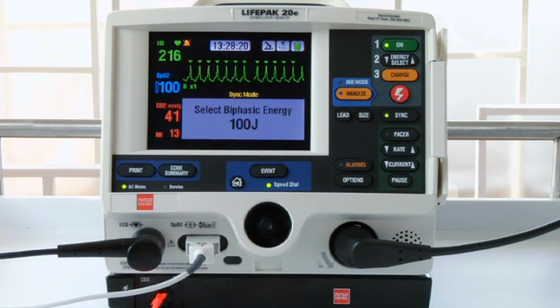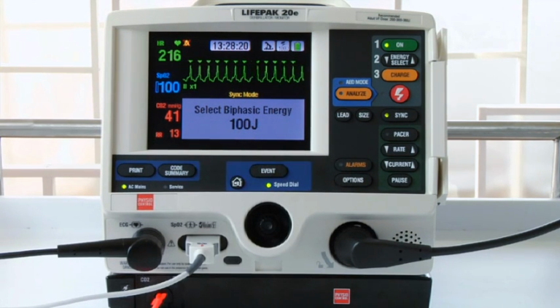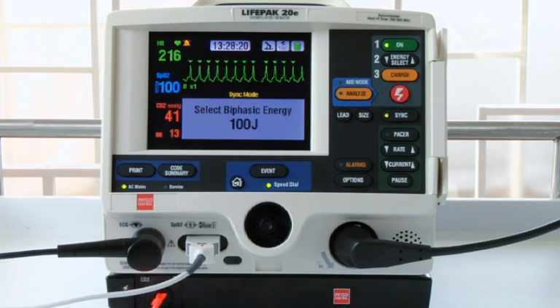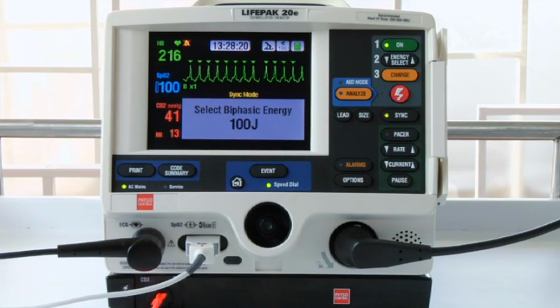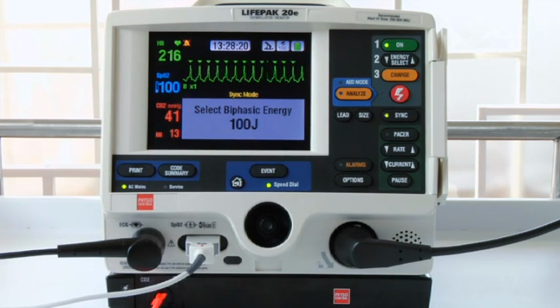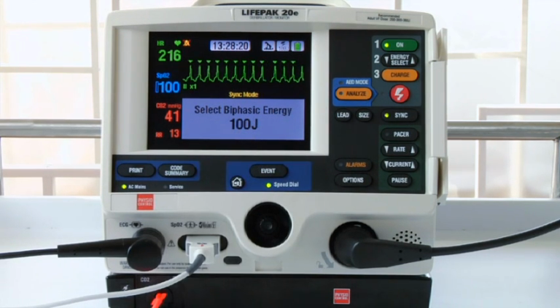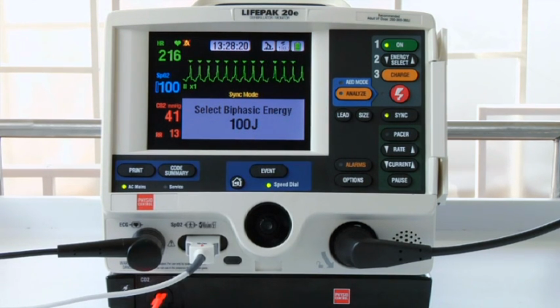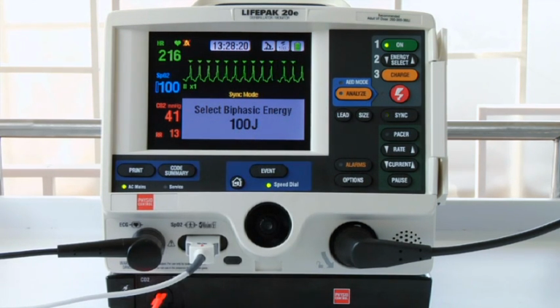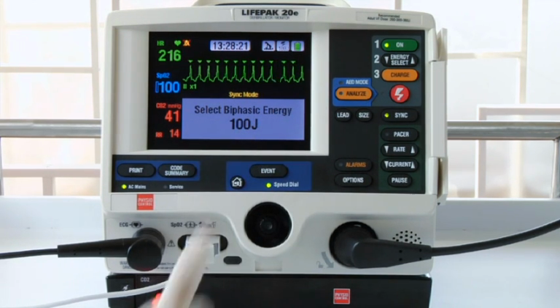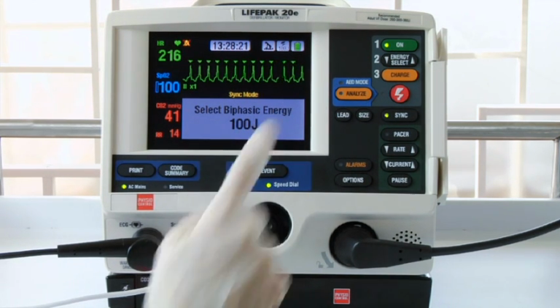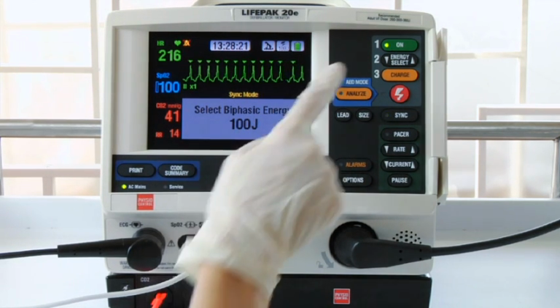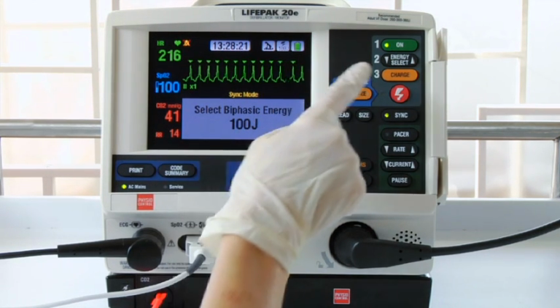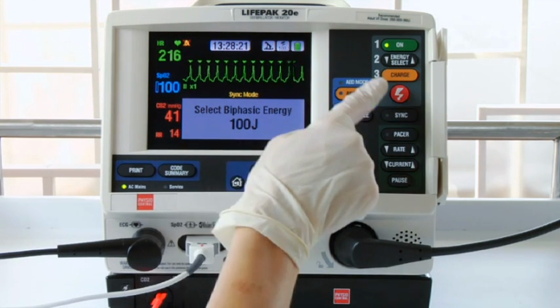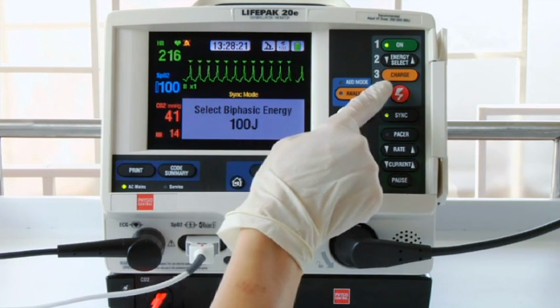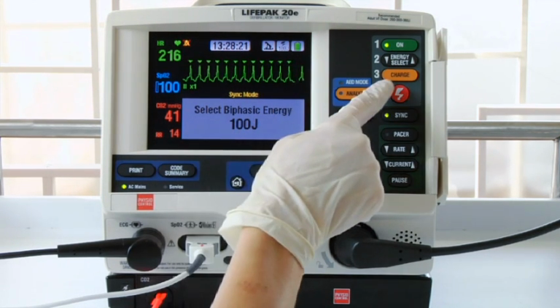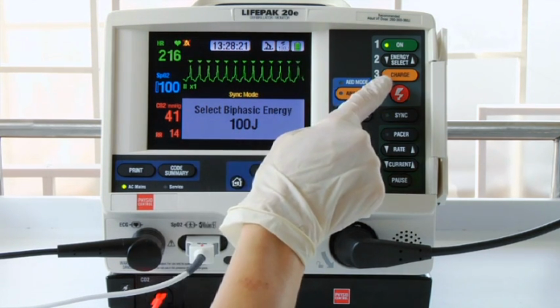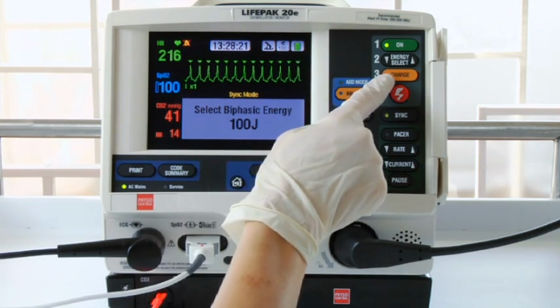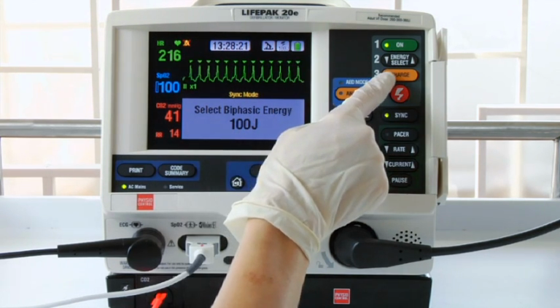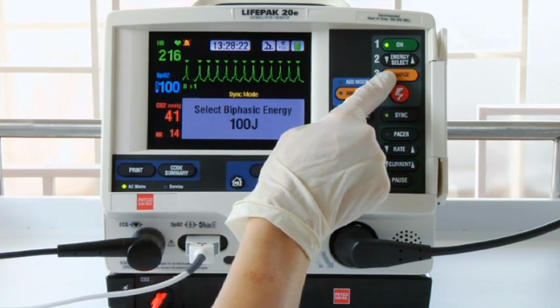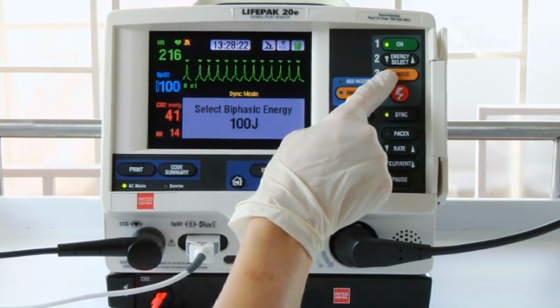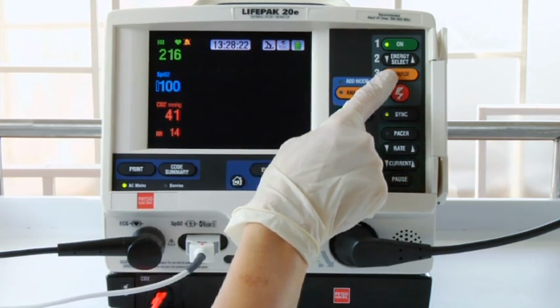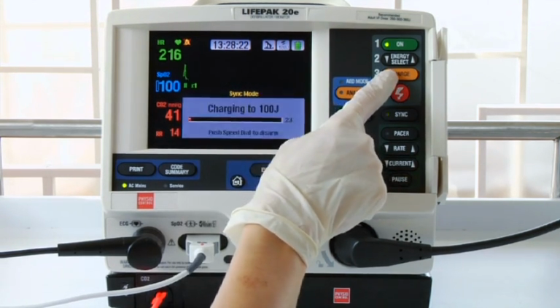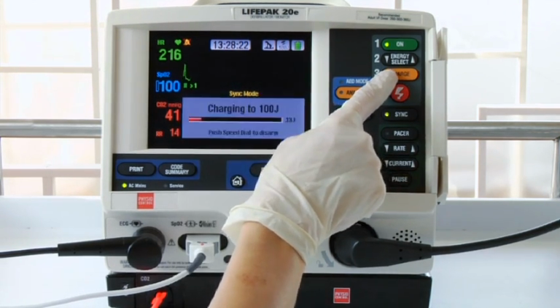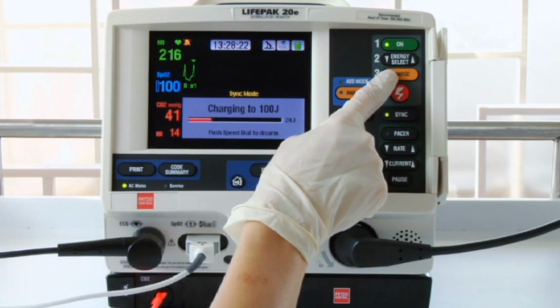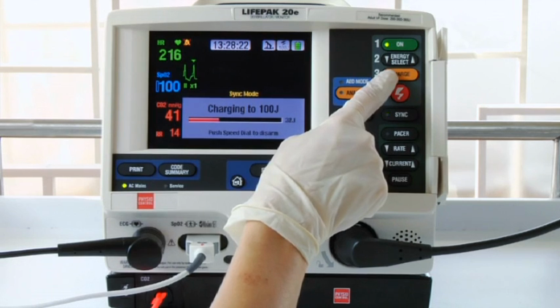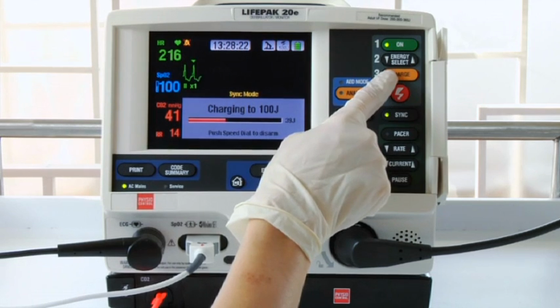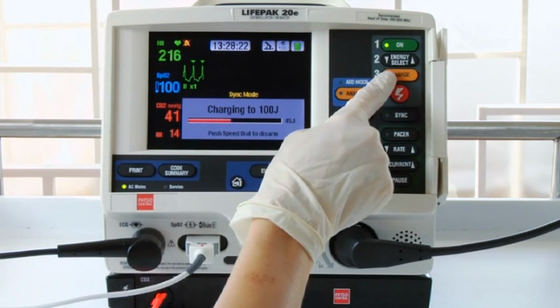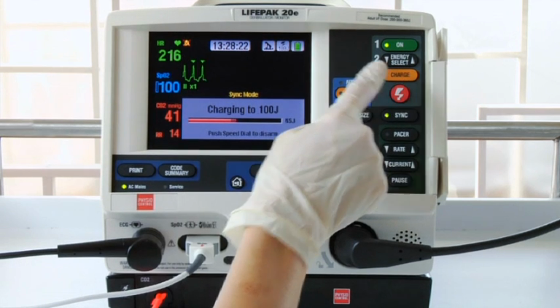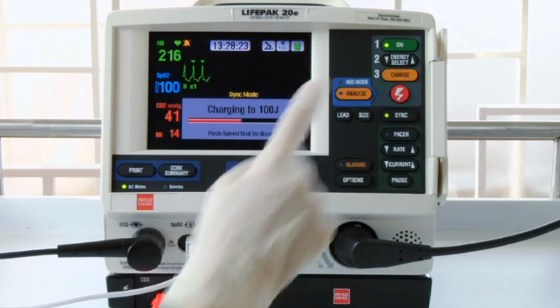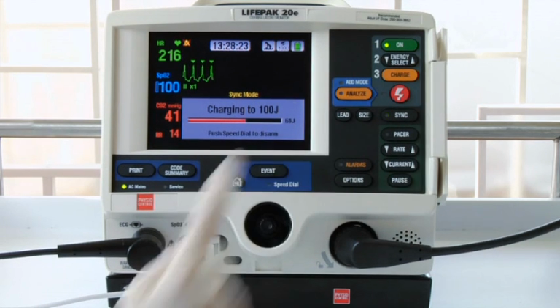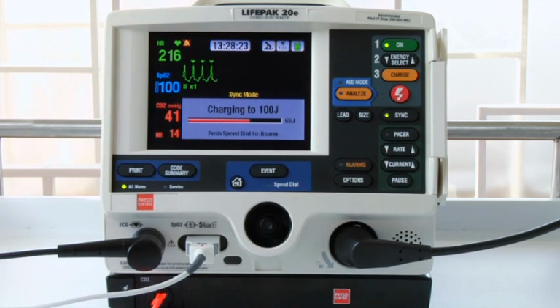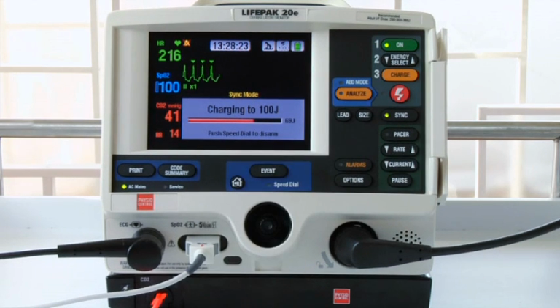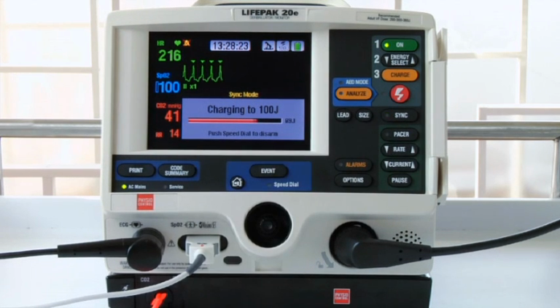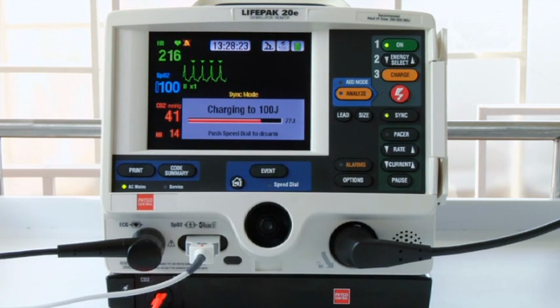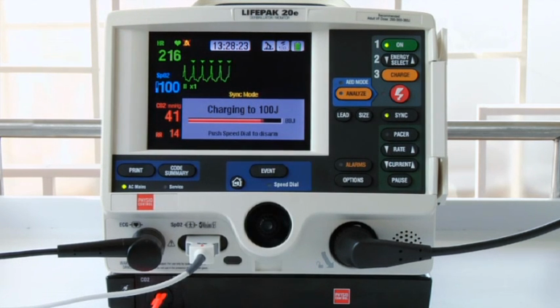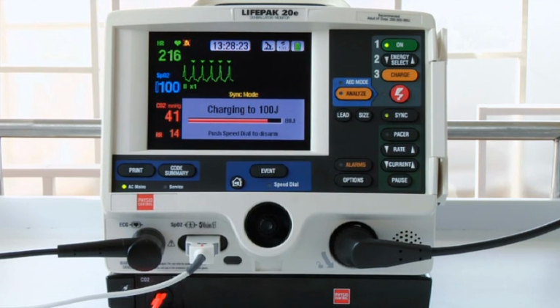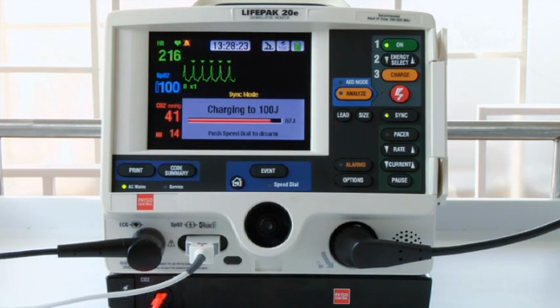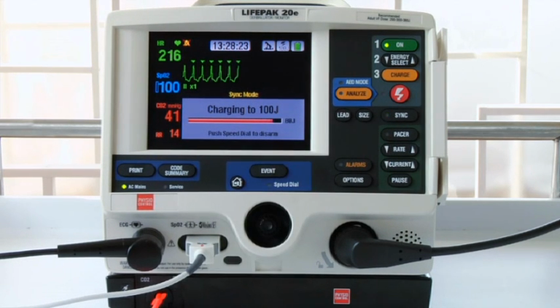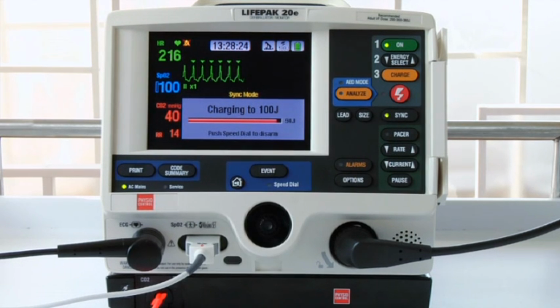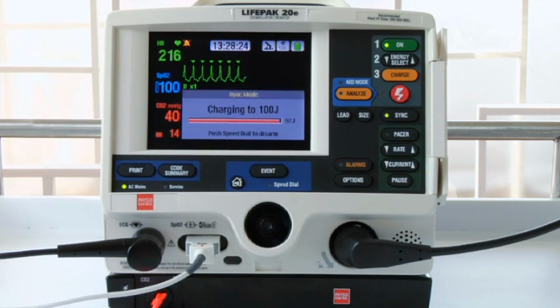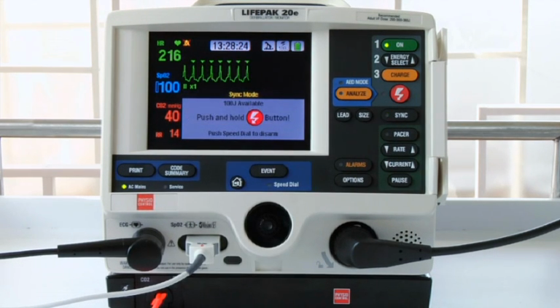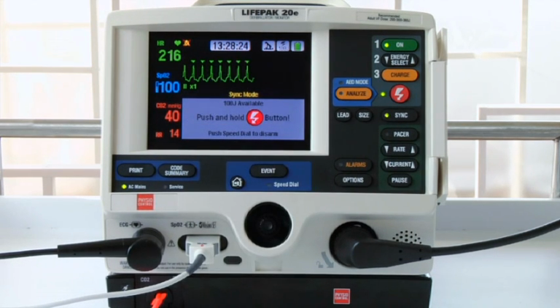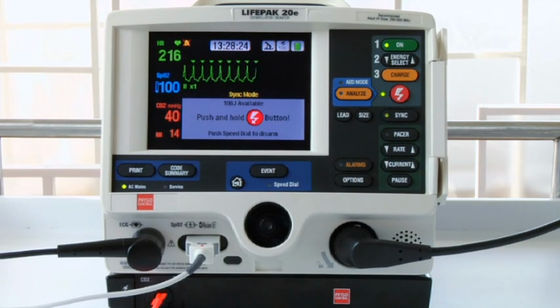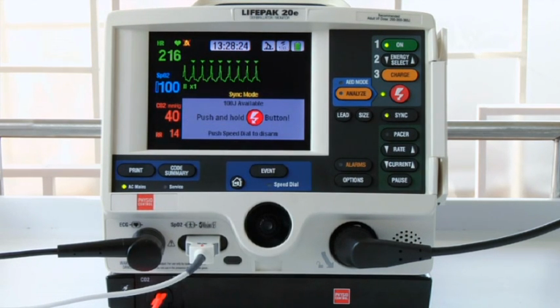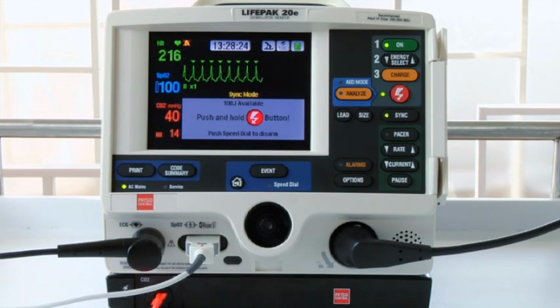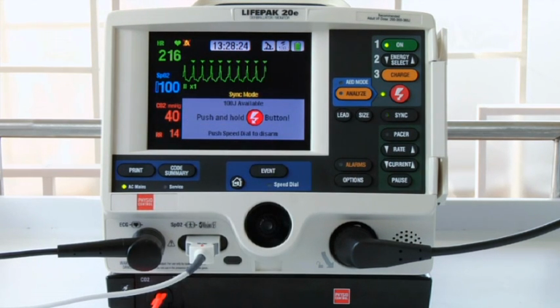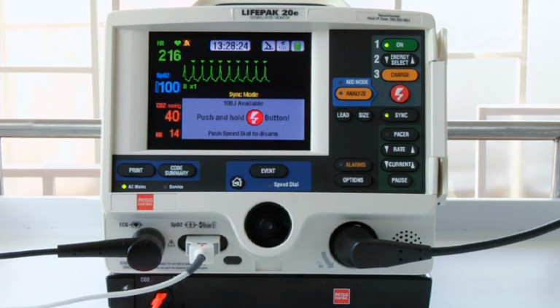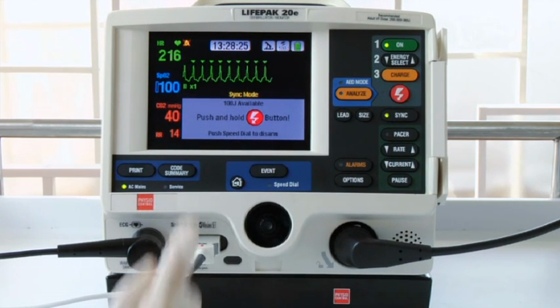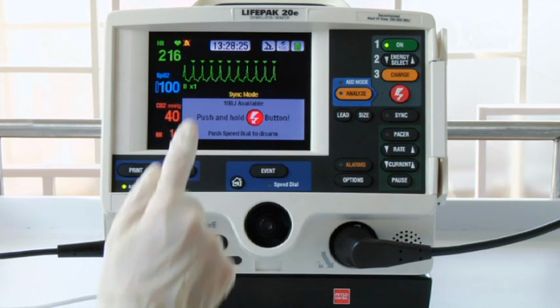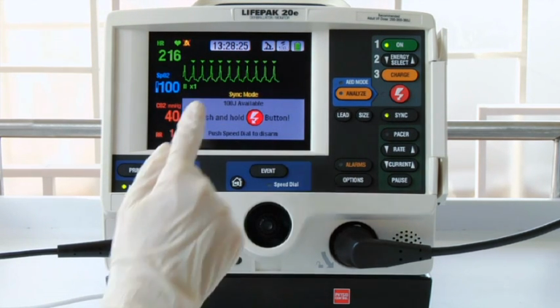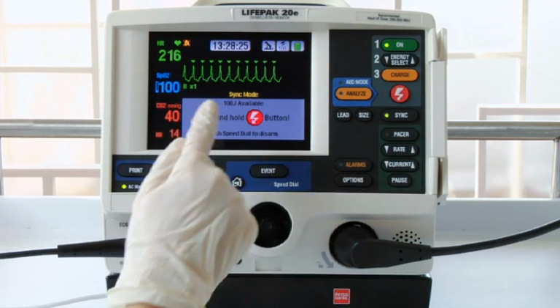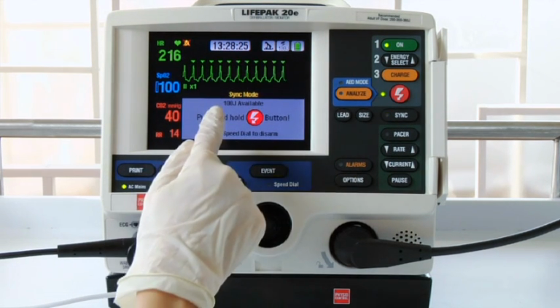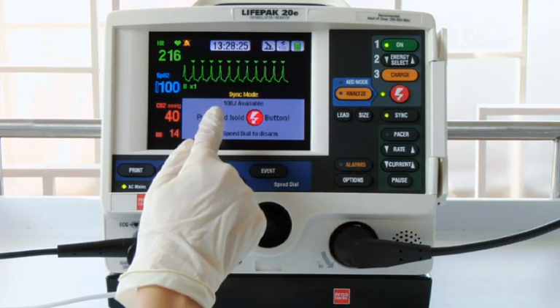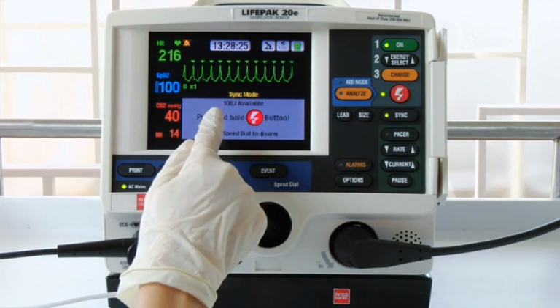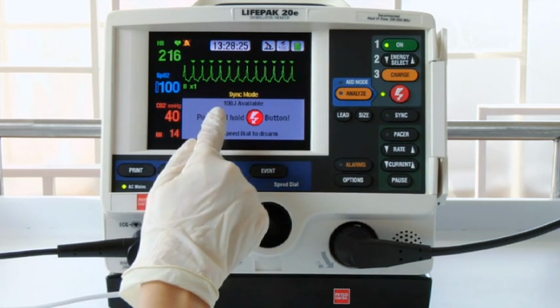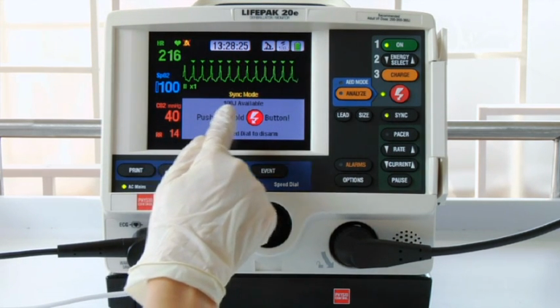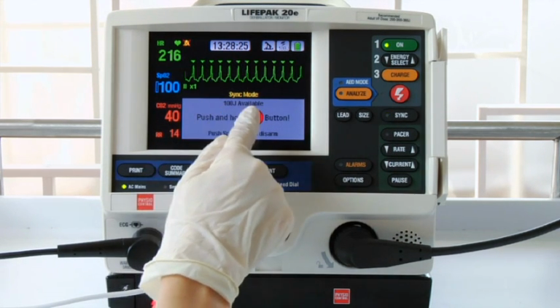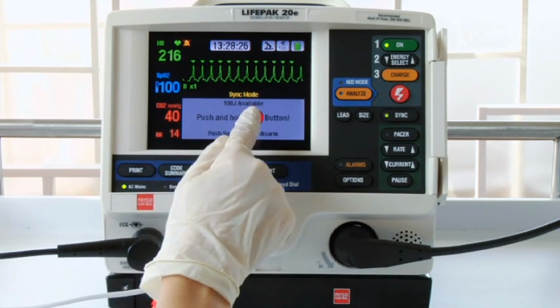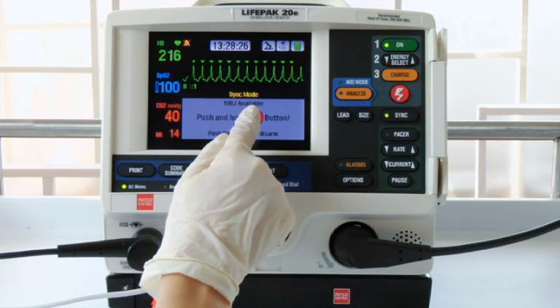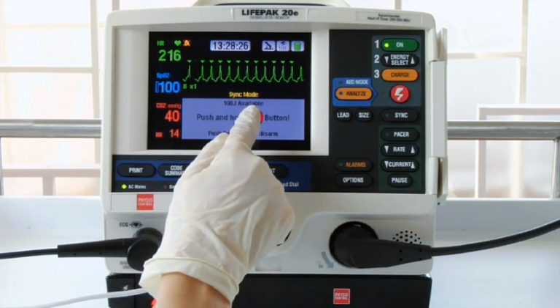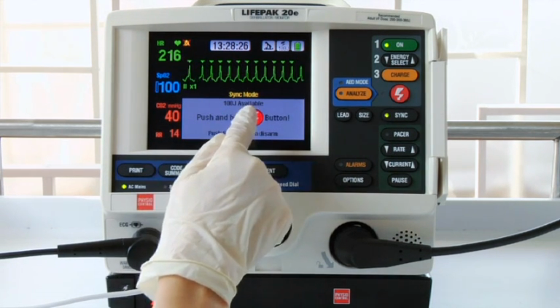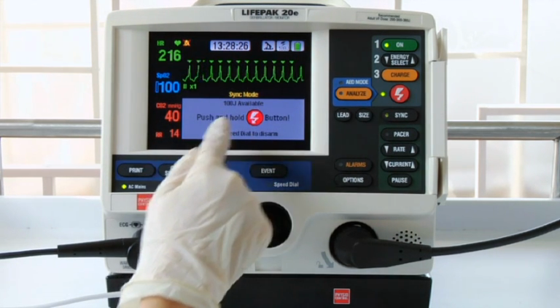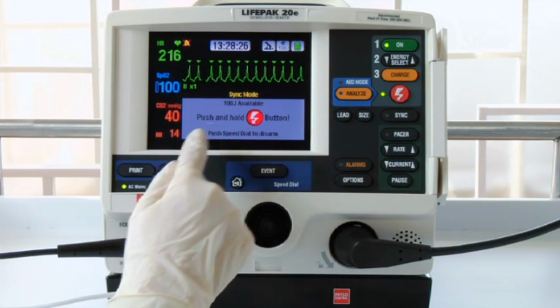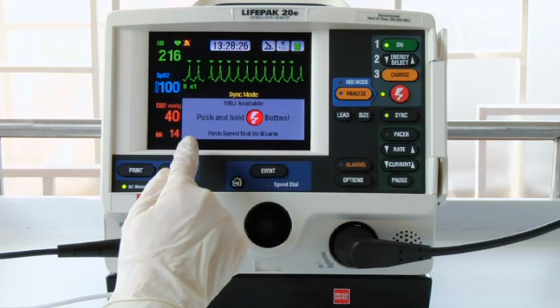Now press charge. It's fully charged and here you can see the energy available.